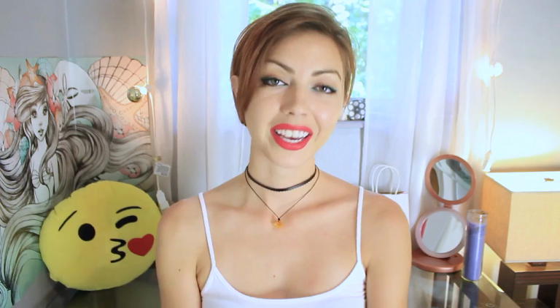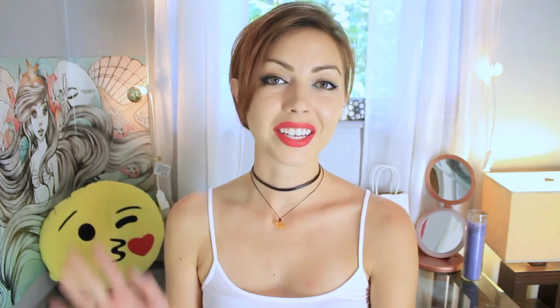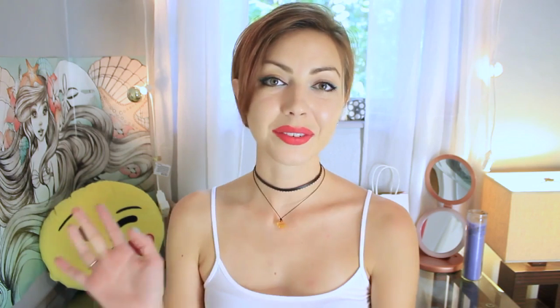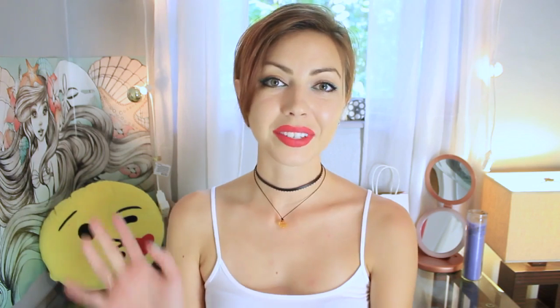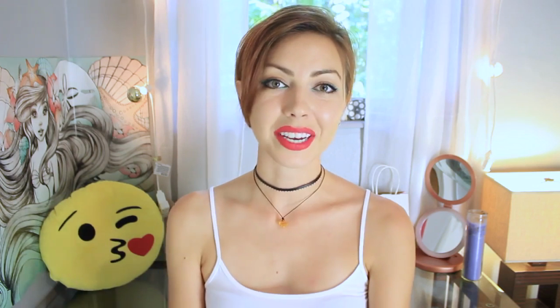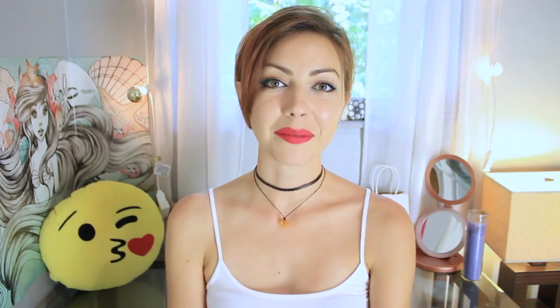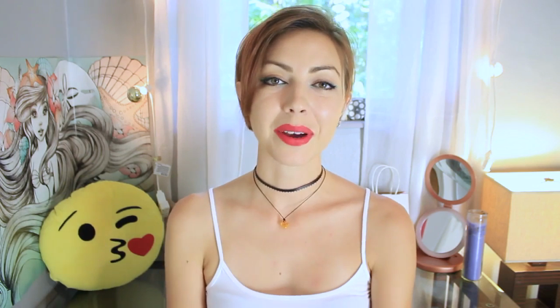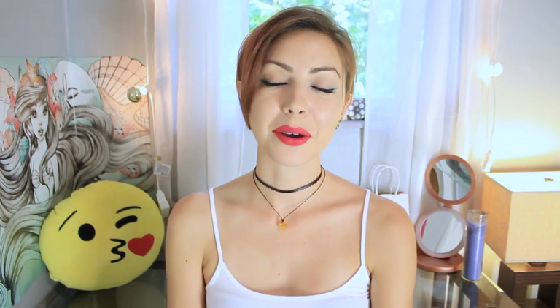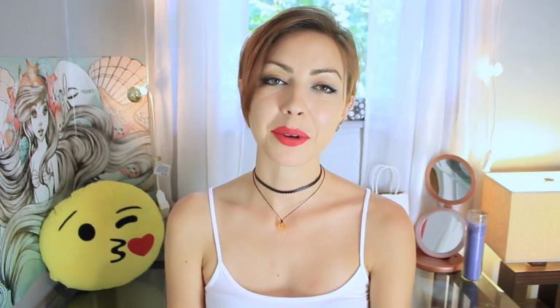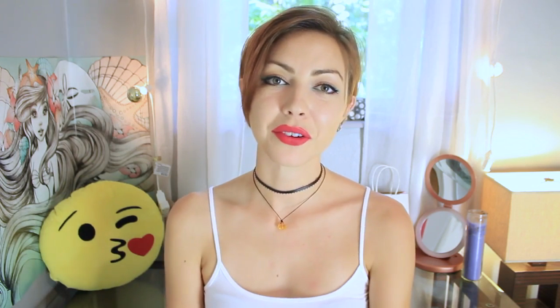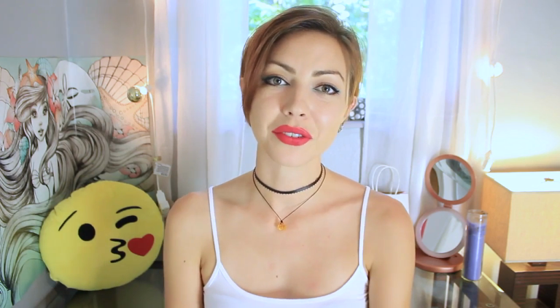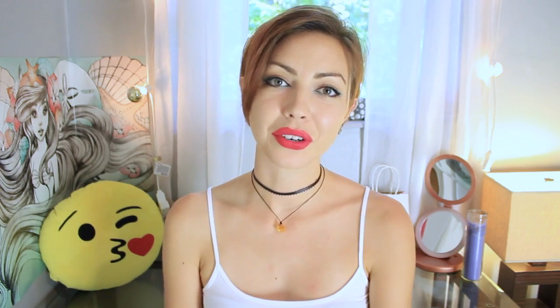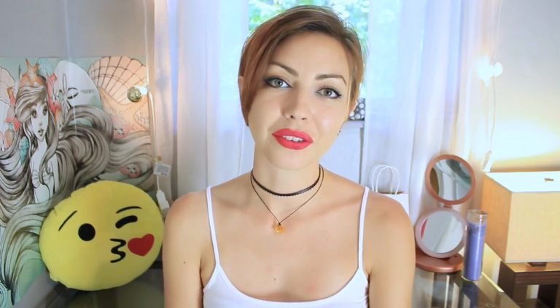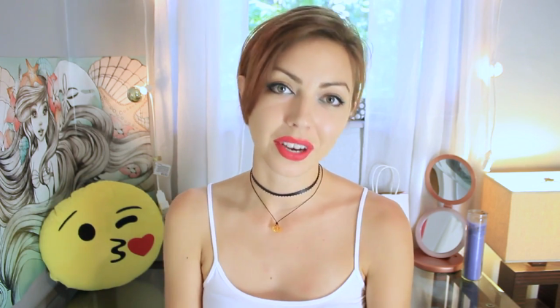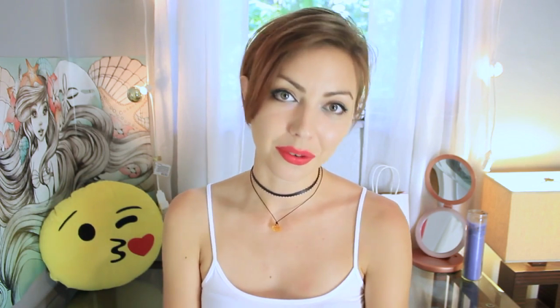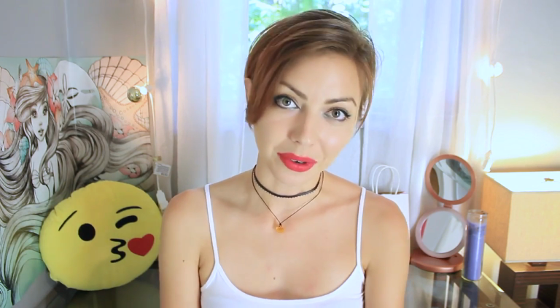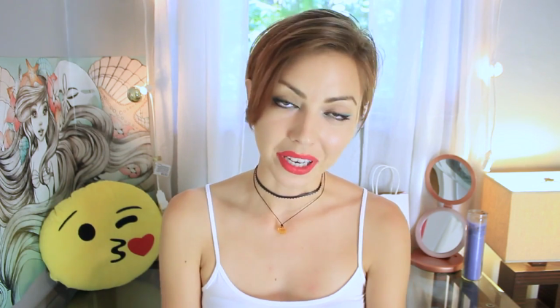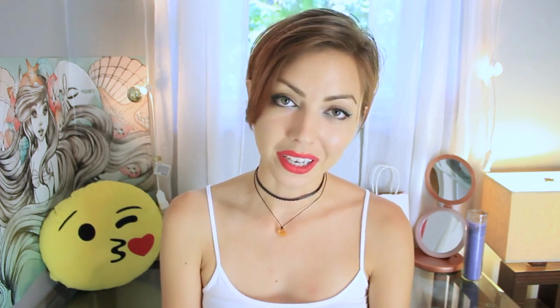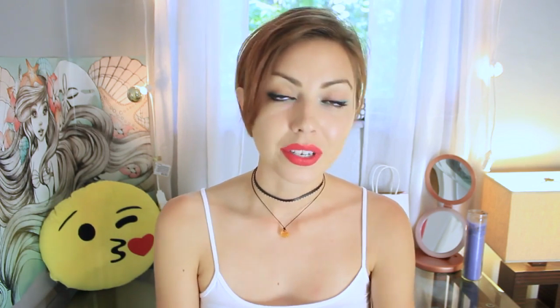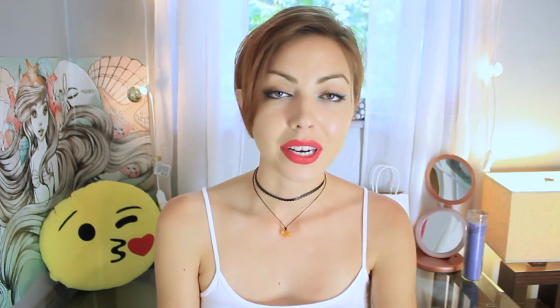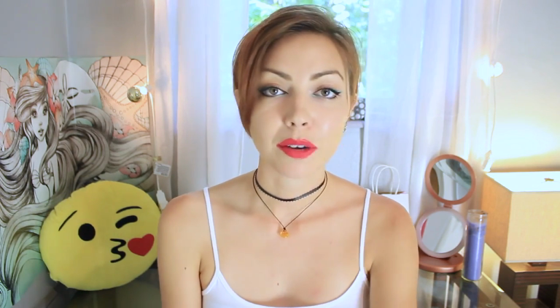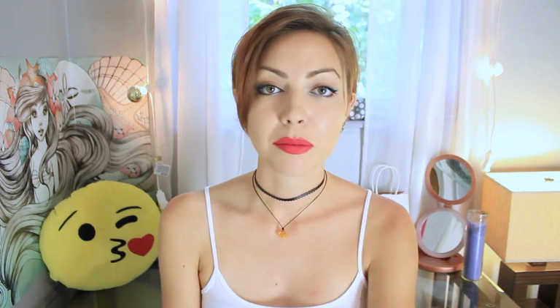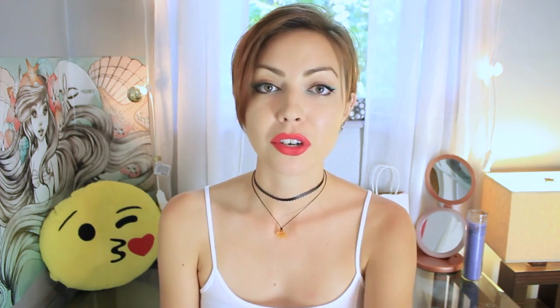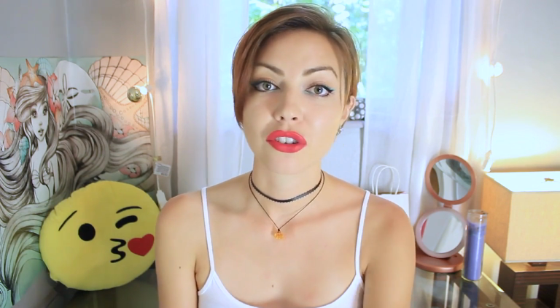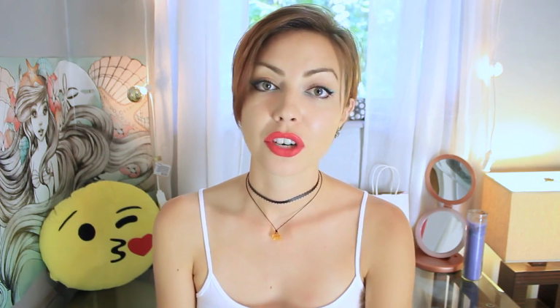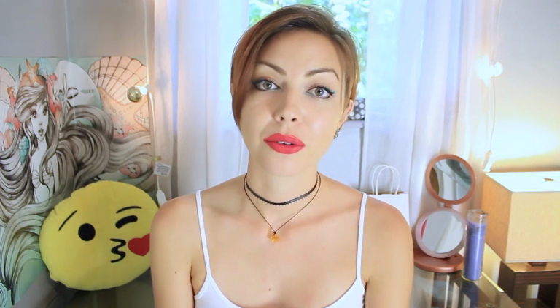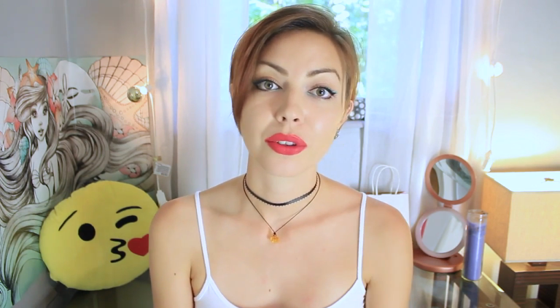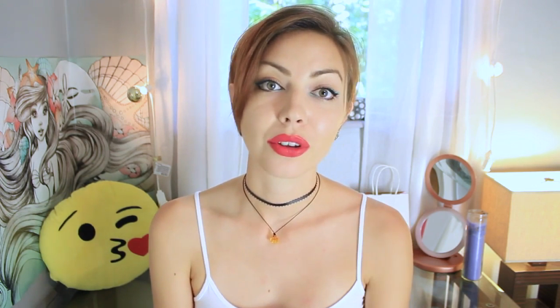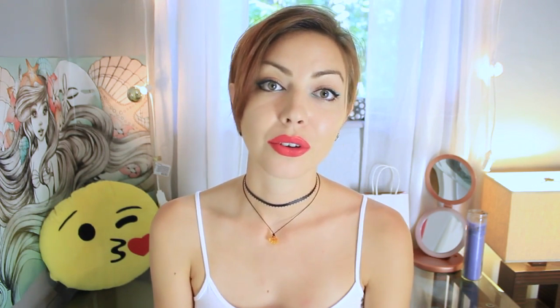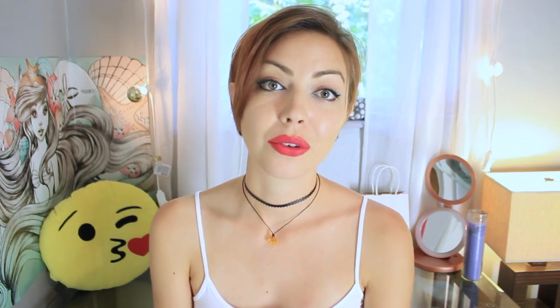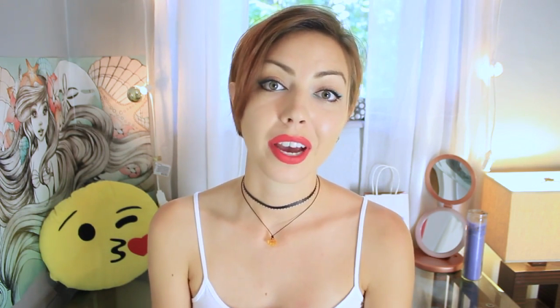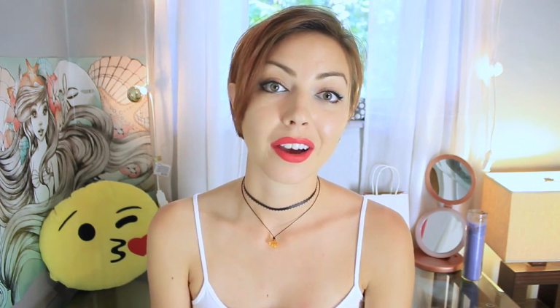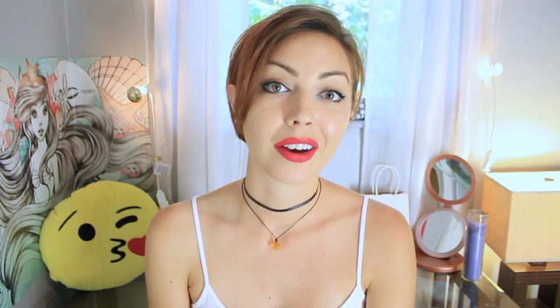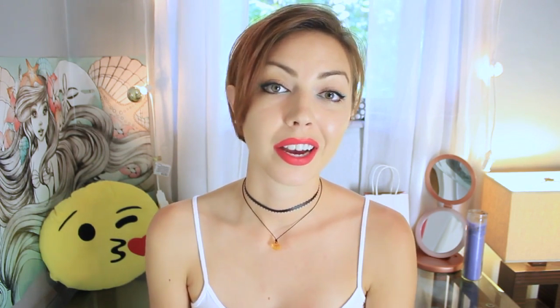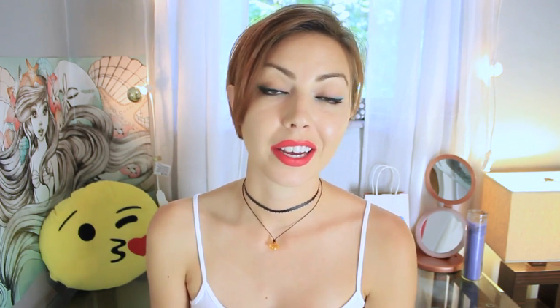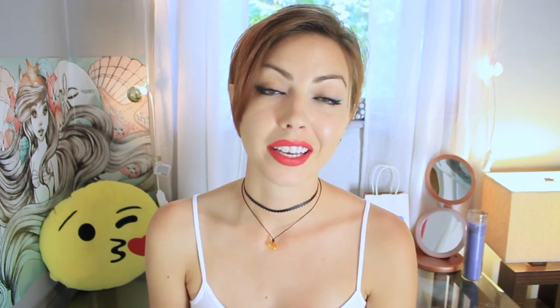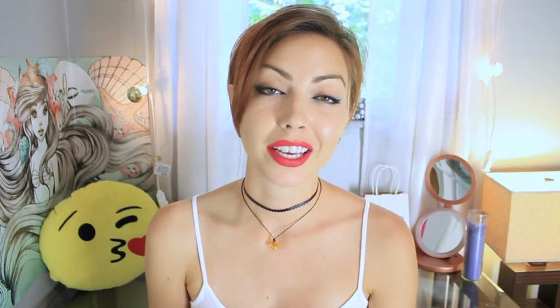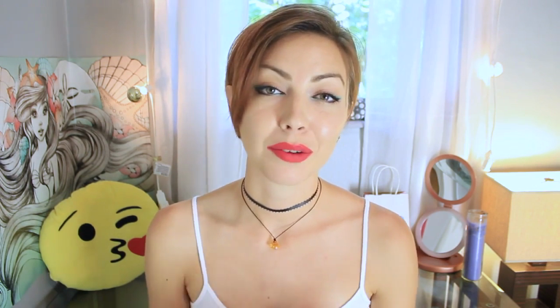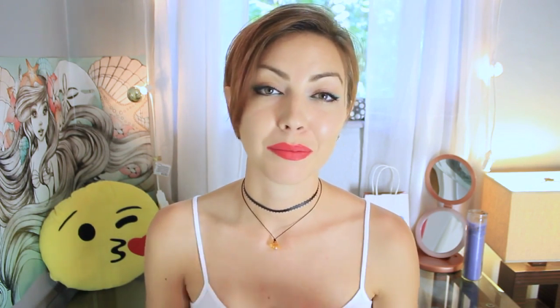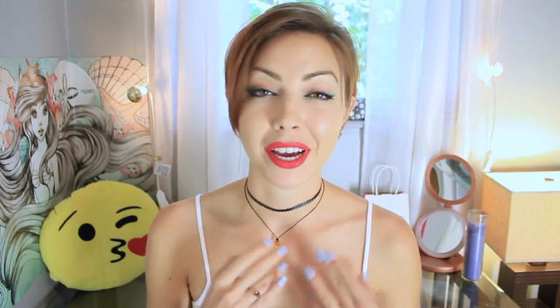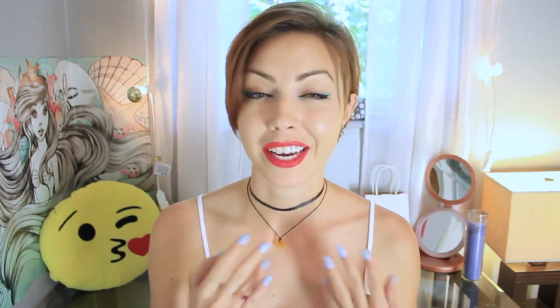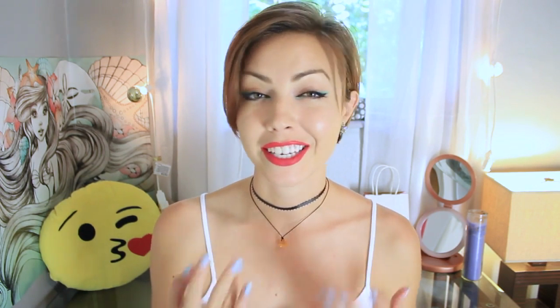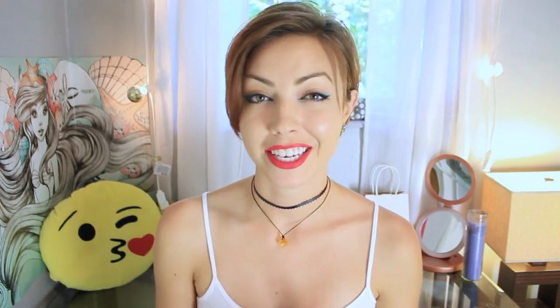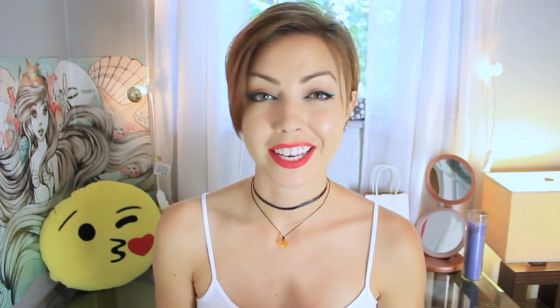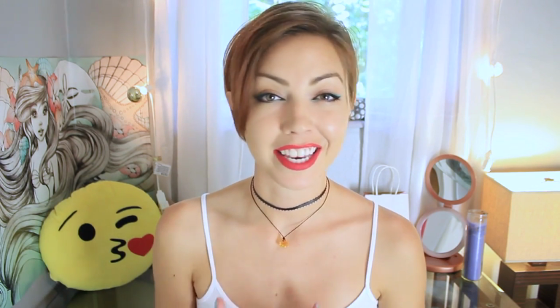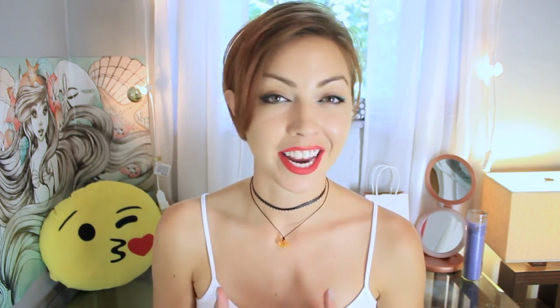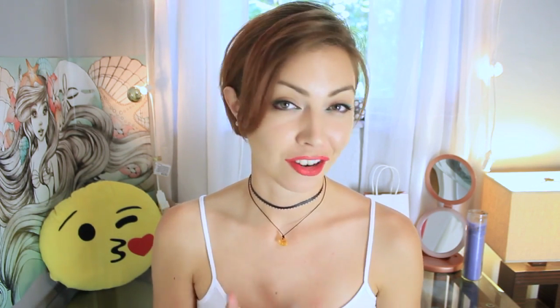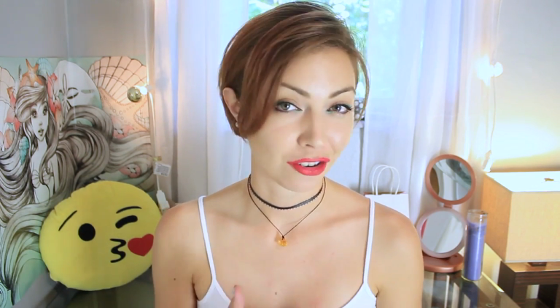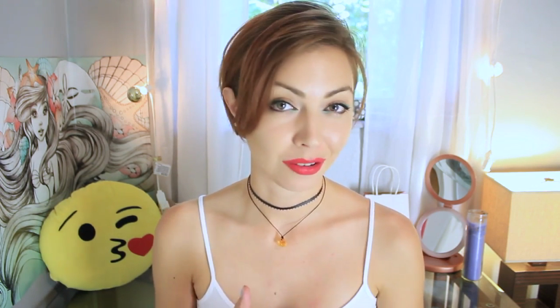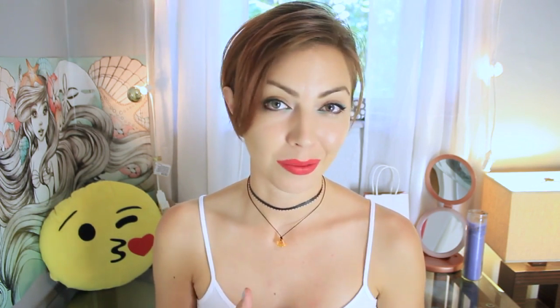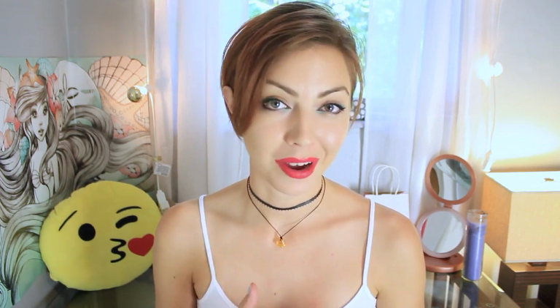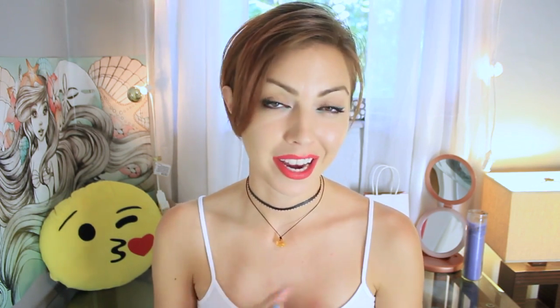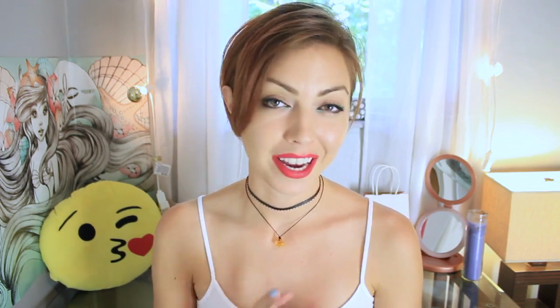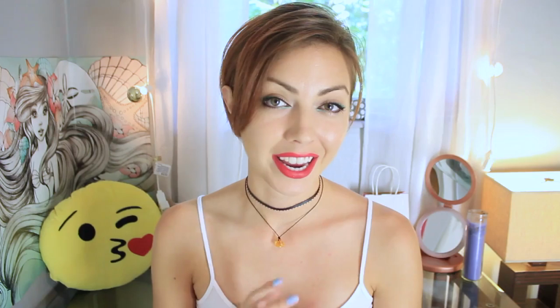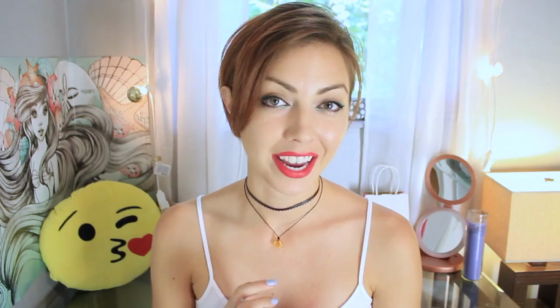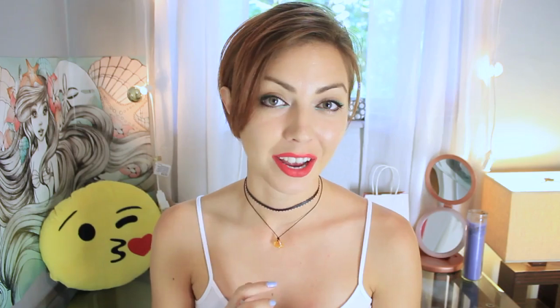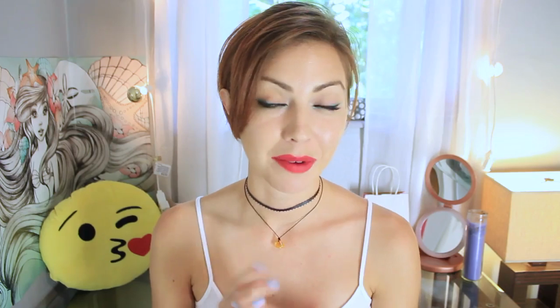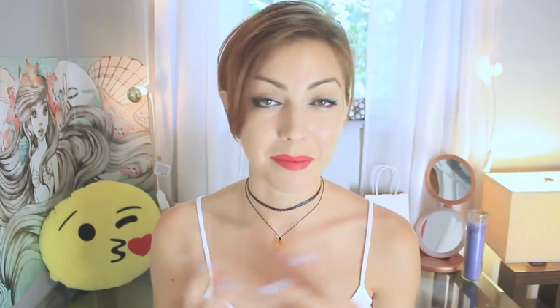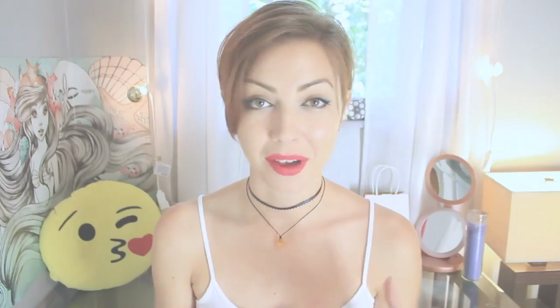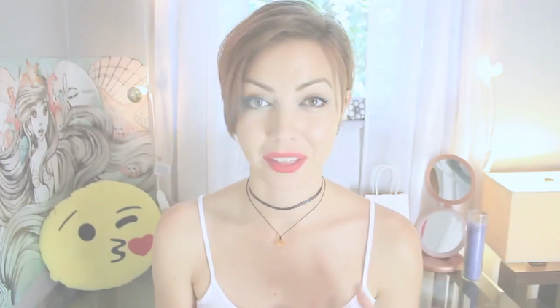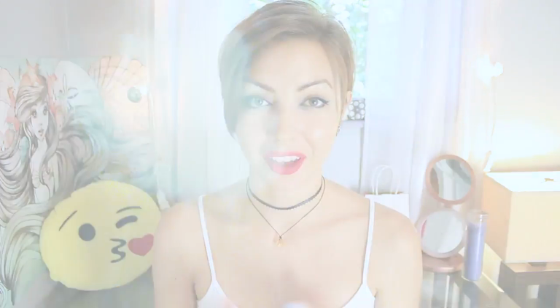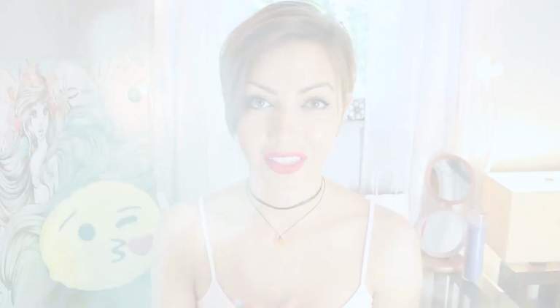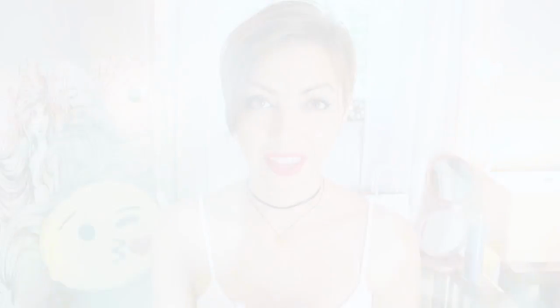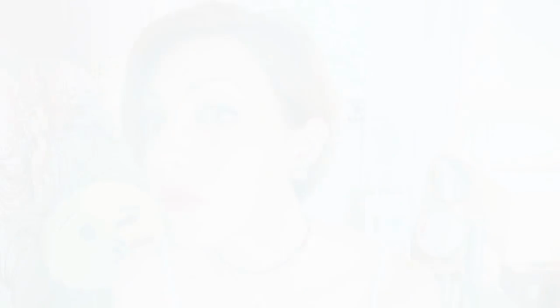Hey guys, what's up? I hope you're having a great week. Today I'm going to share with you how I keep my teeth naturally white and my mouth healthy.